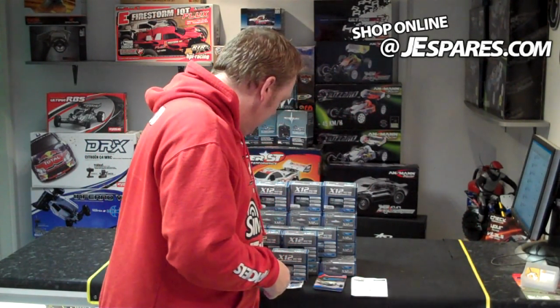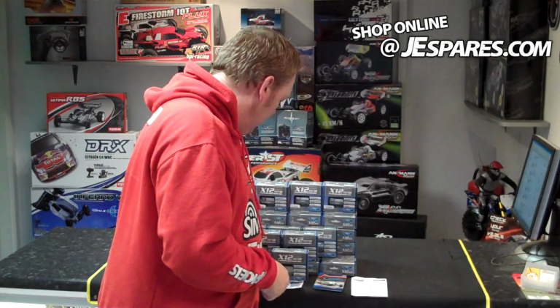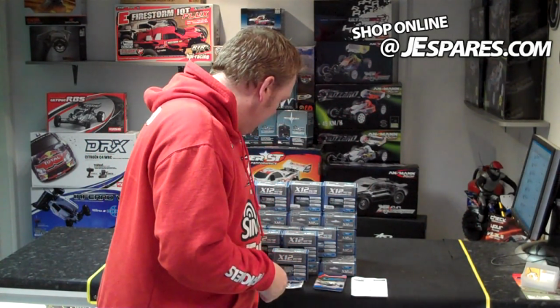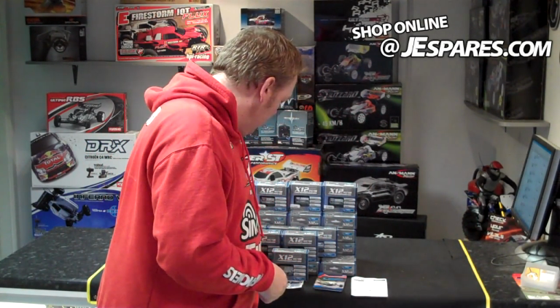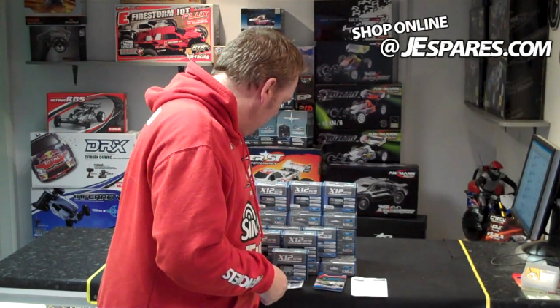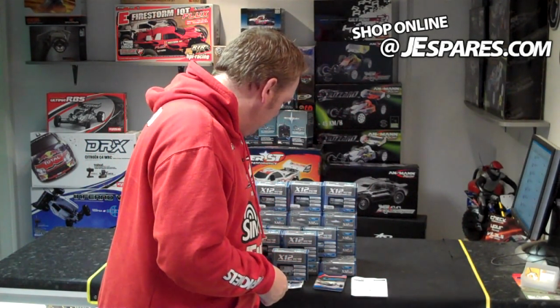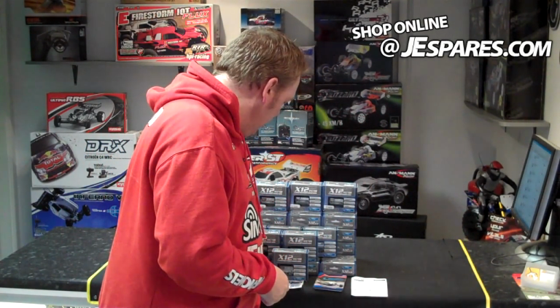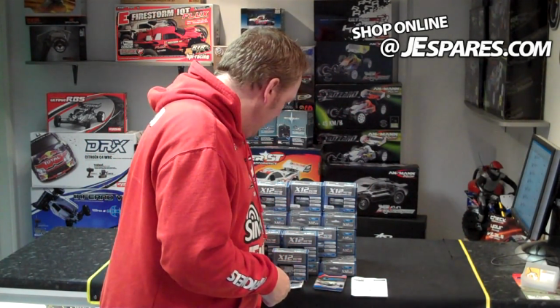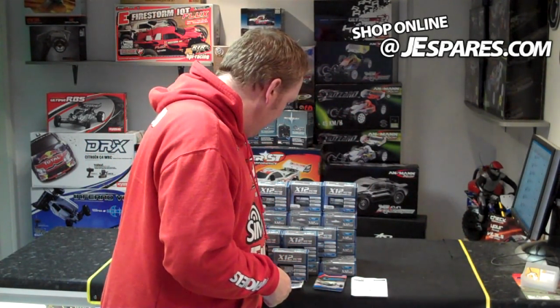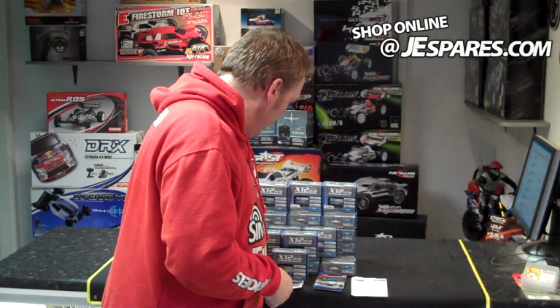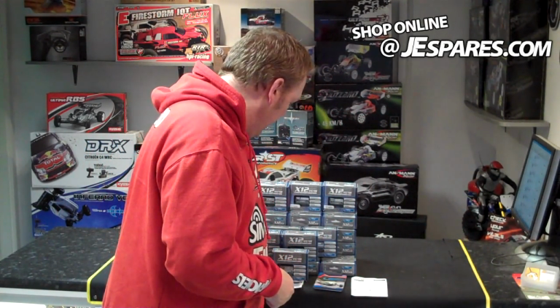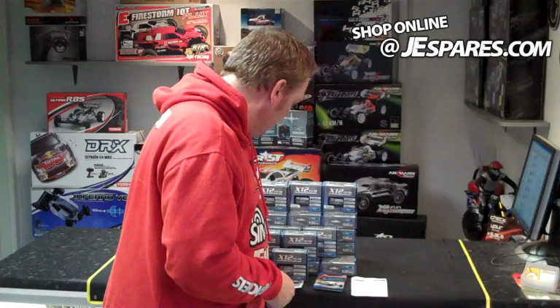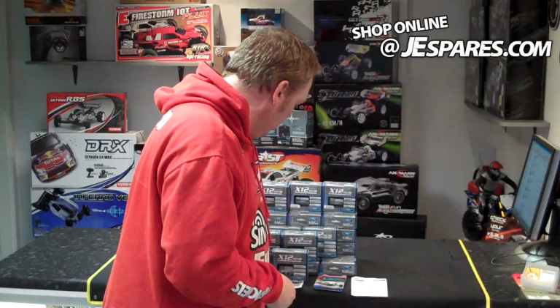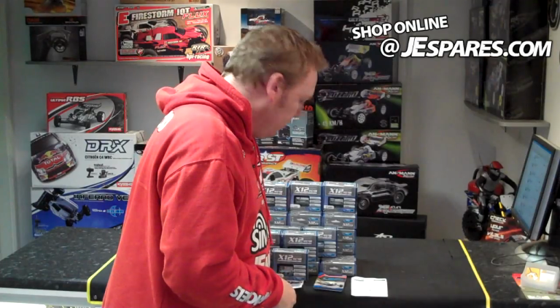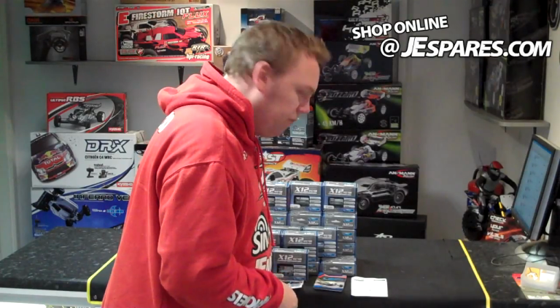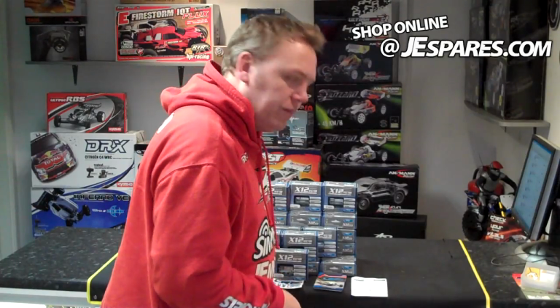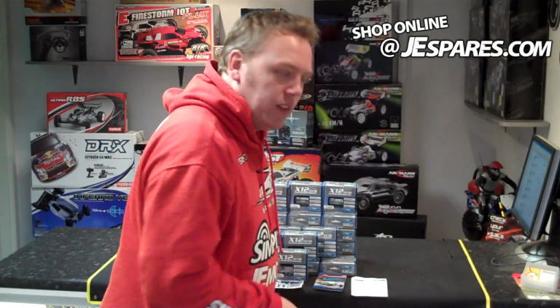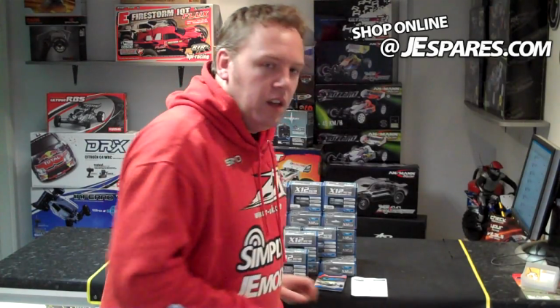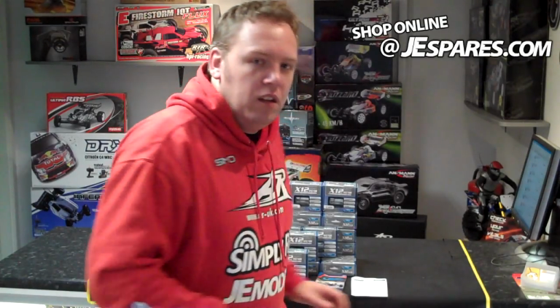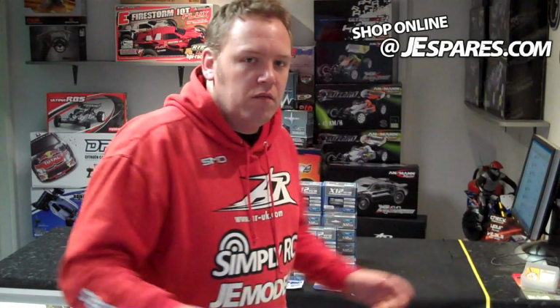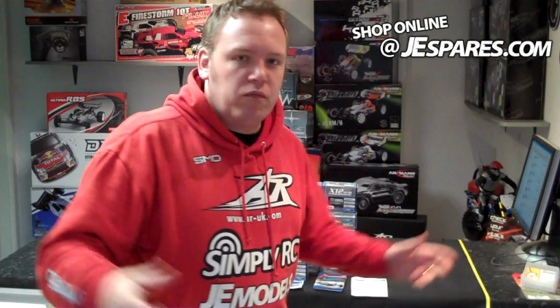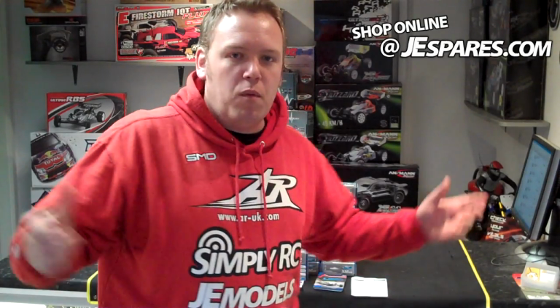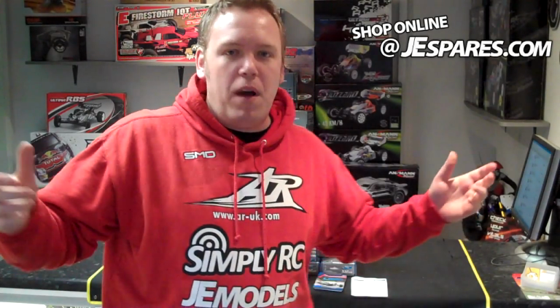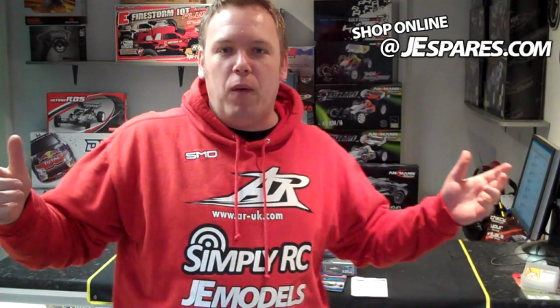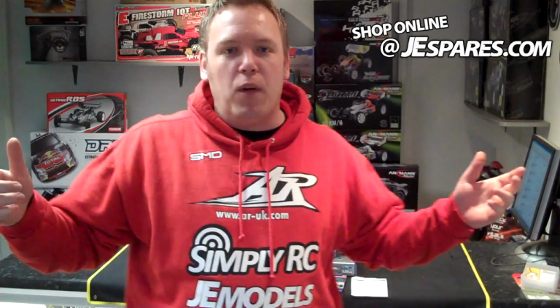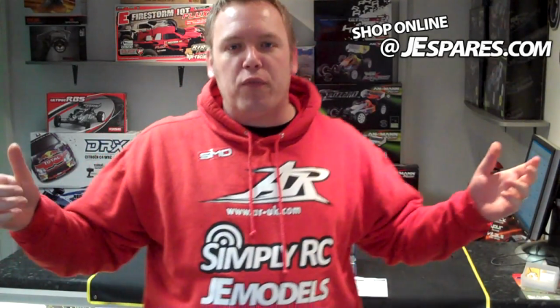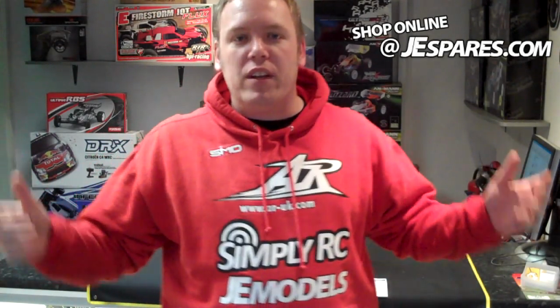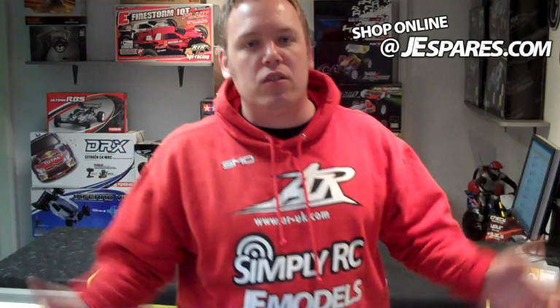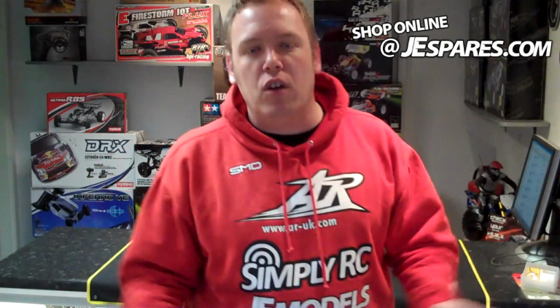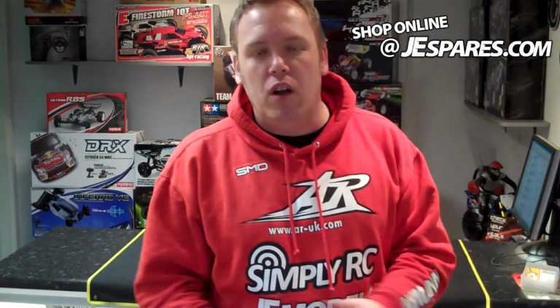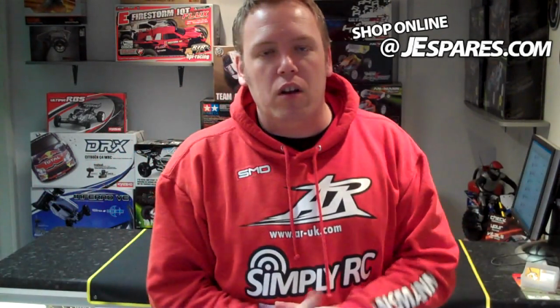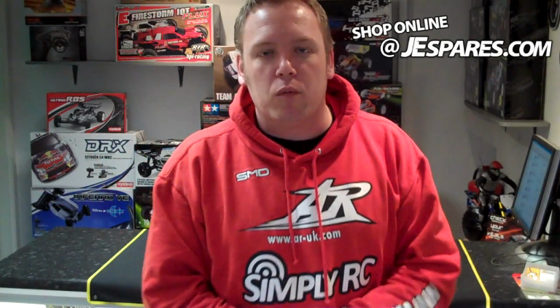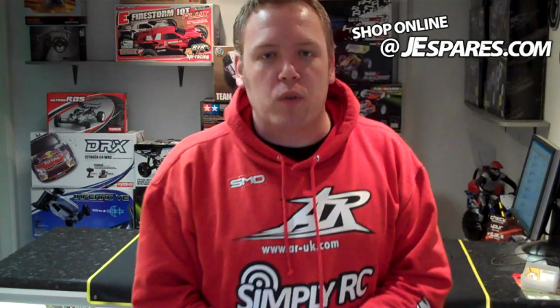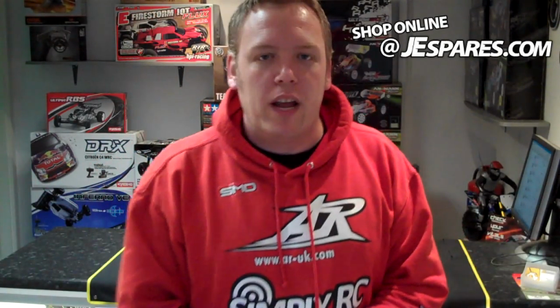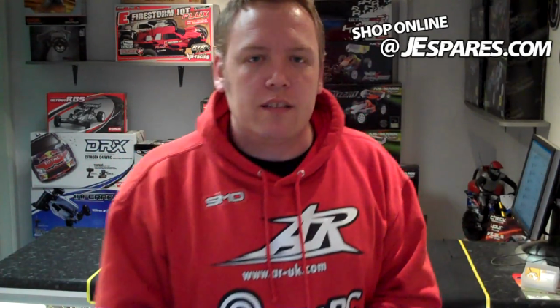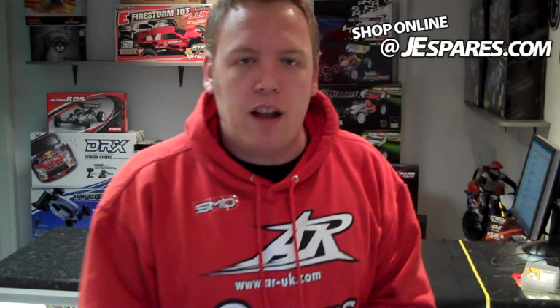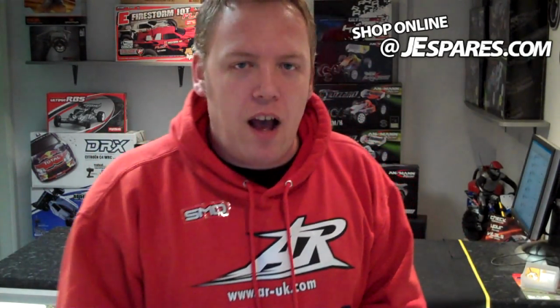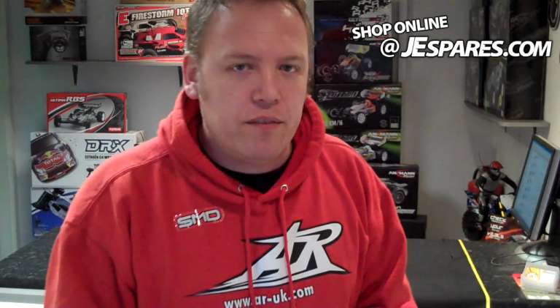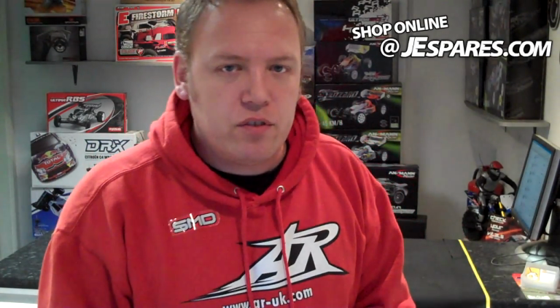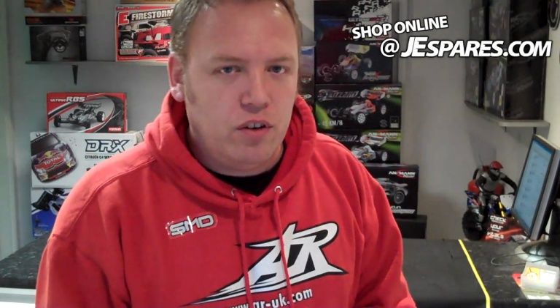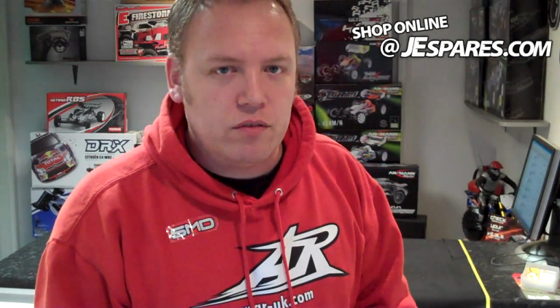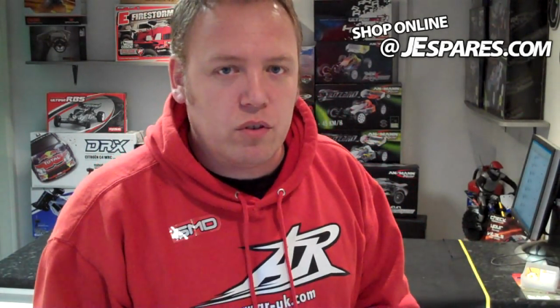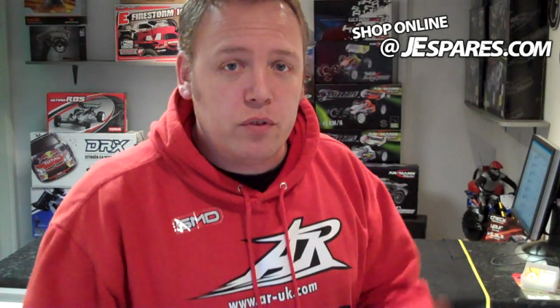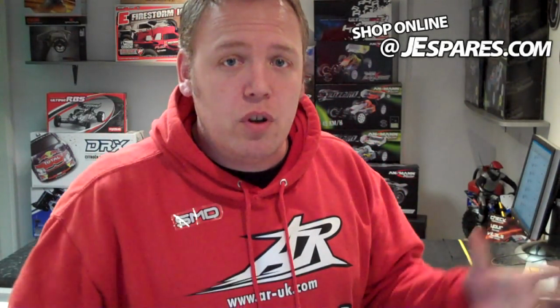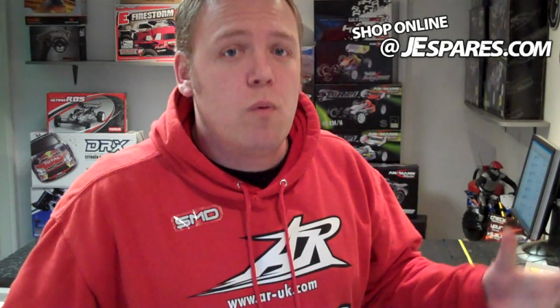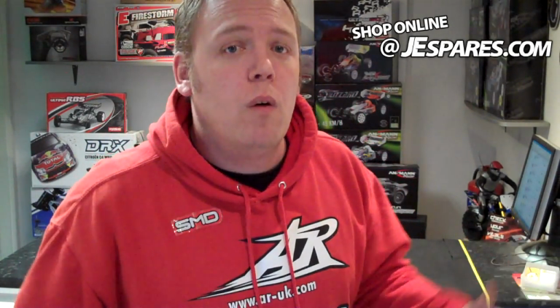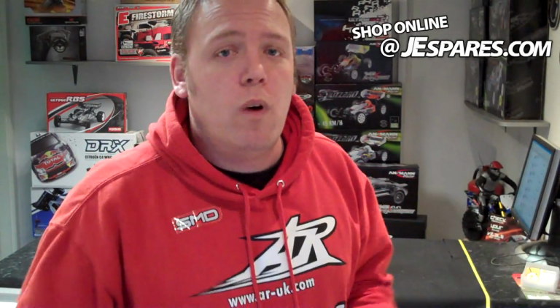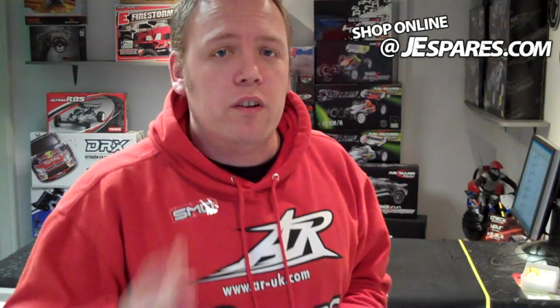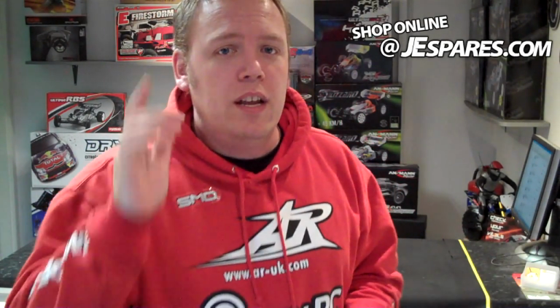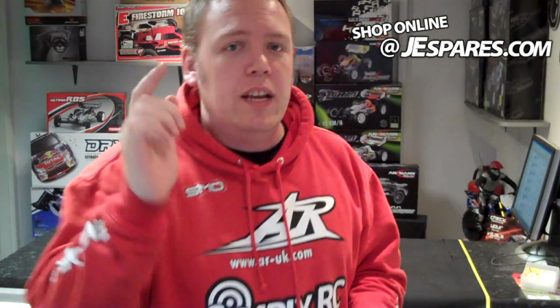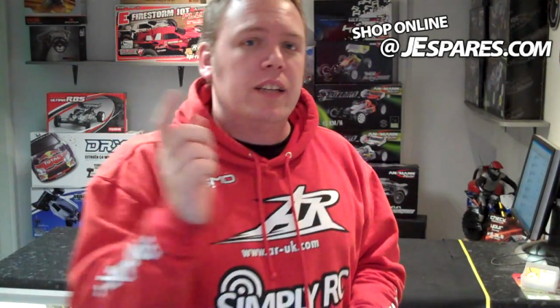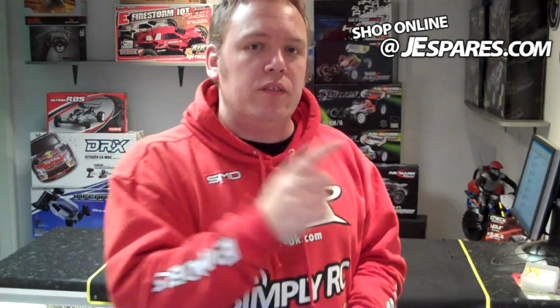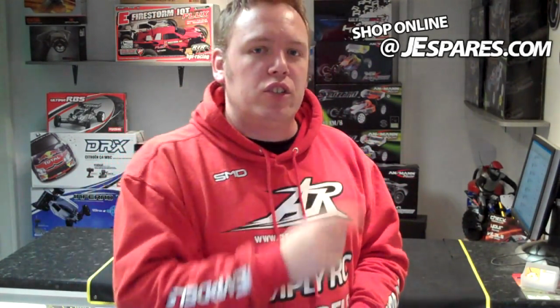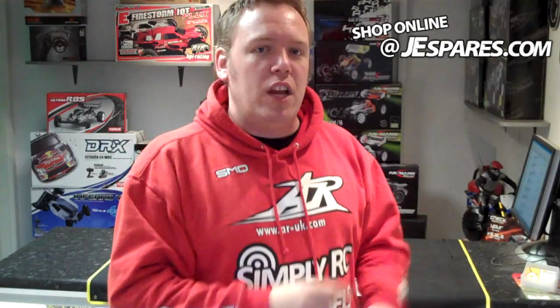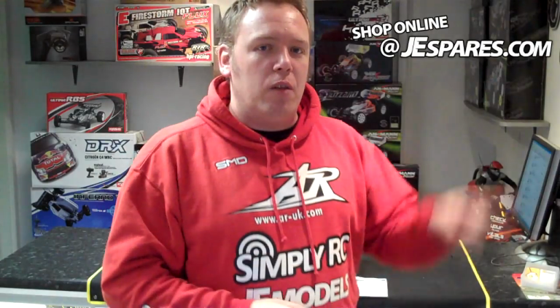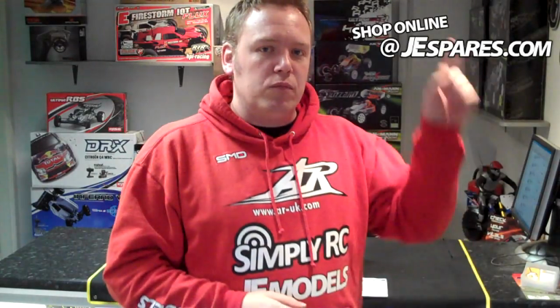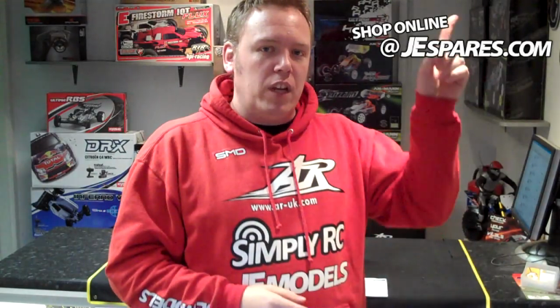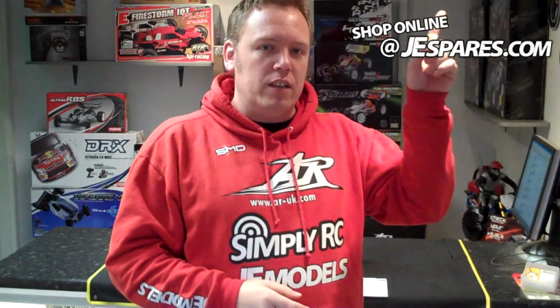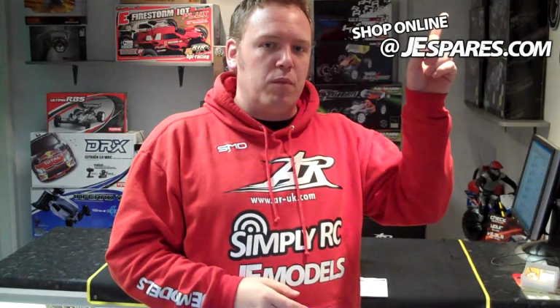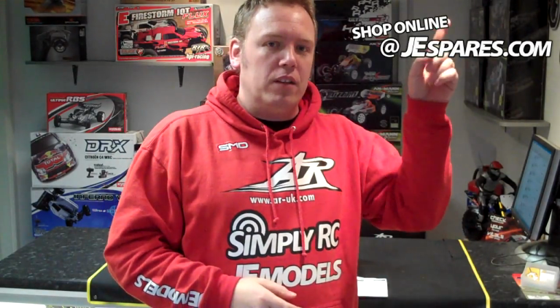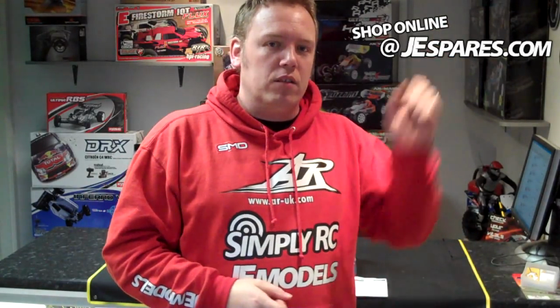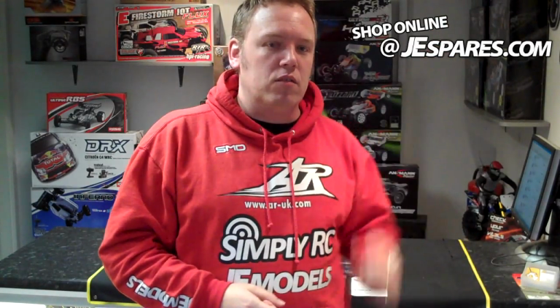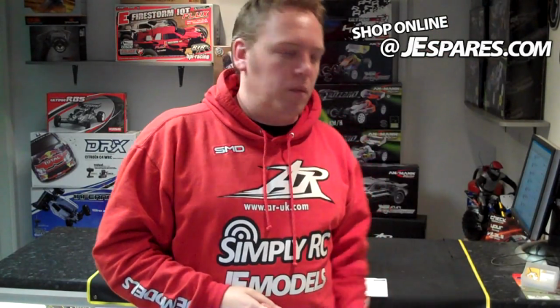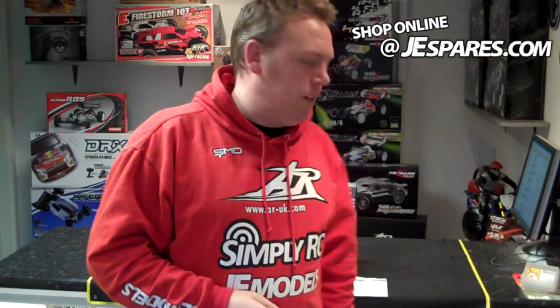It comes in a range from about a three turn up to an eight and a half turn. So if you do want one, give us a shout — Jay Spares at the top.